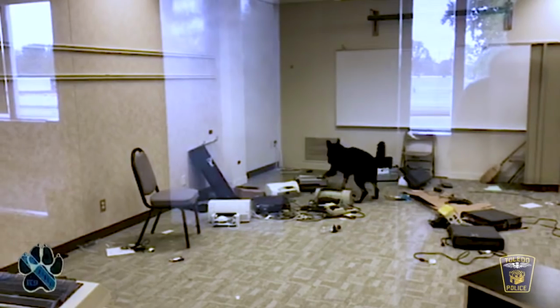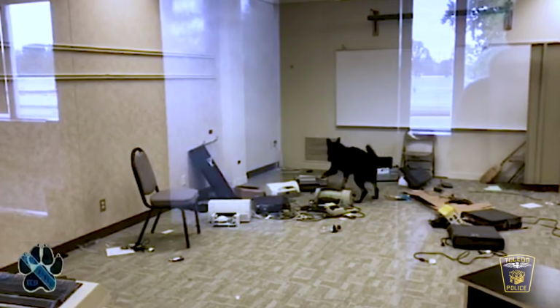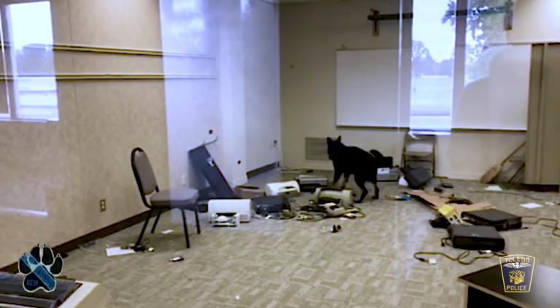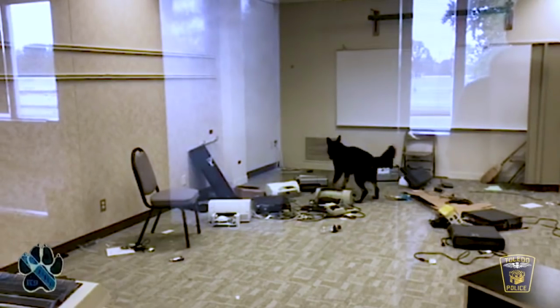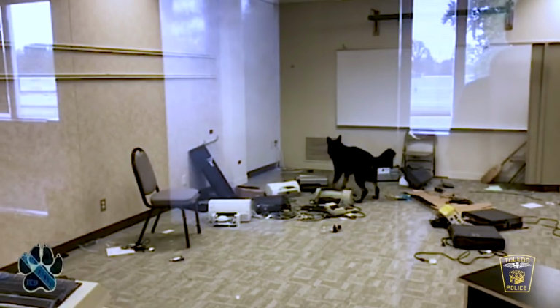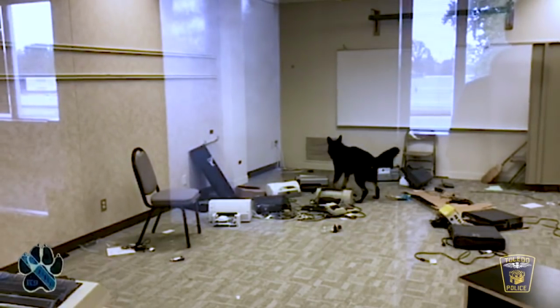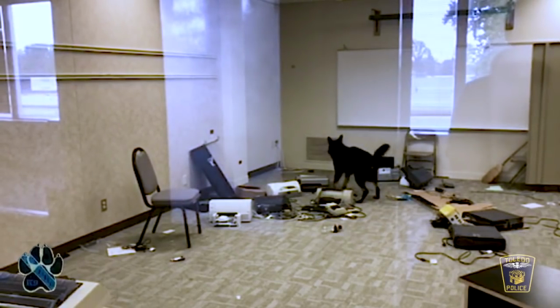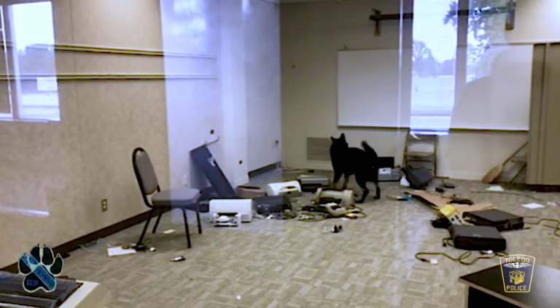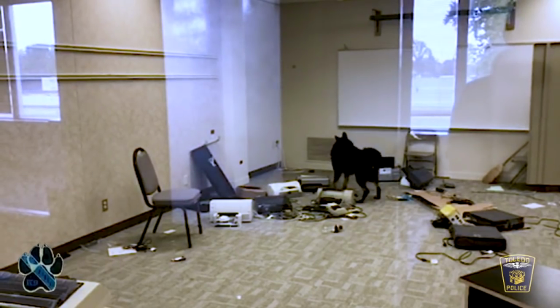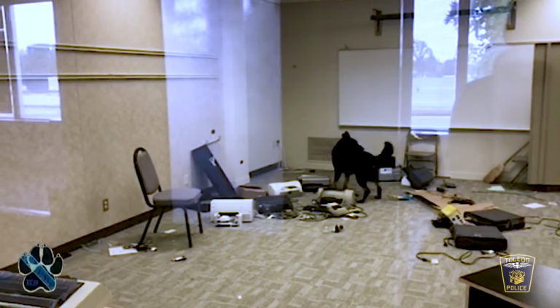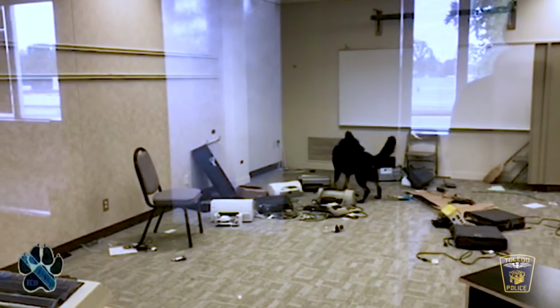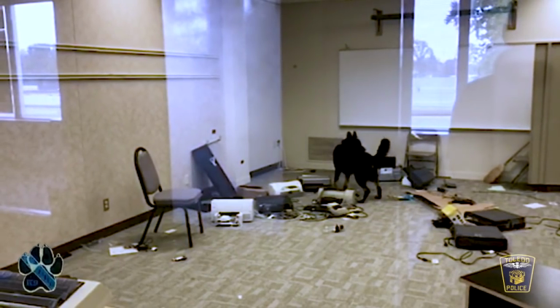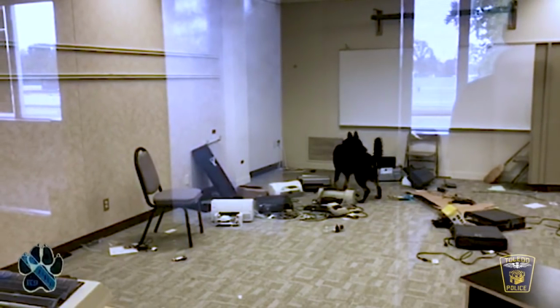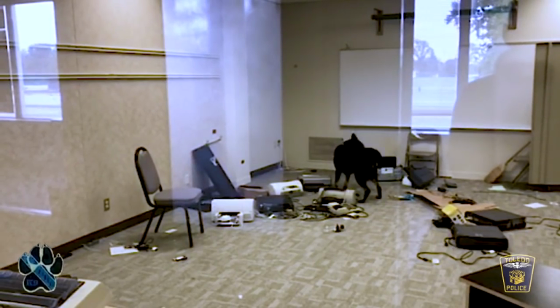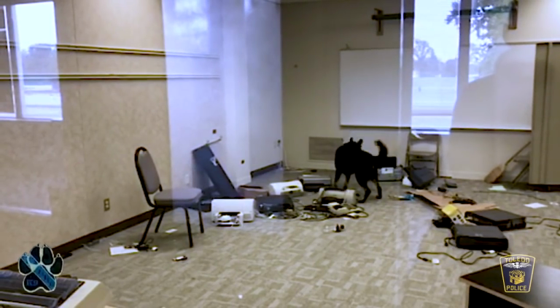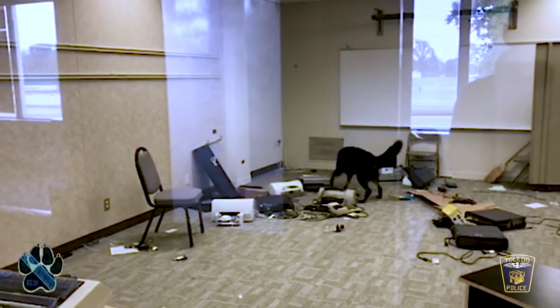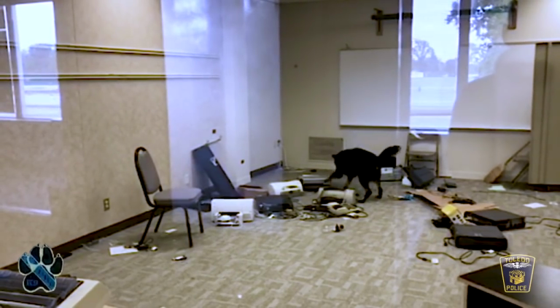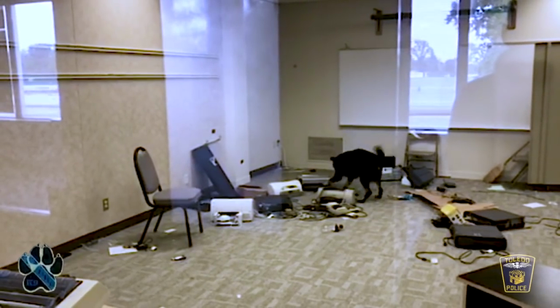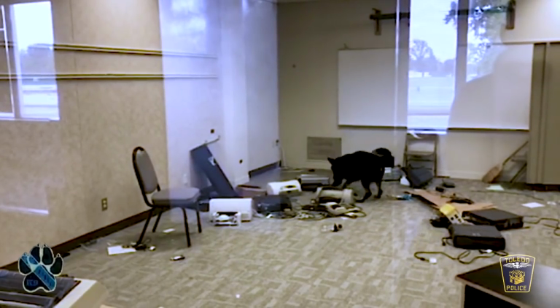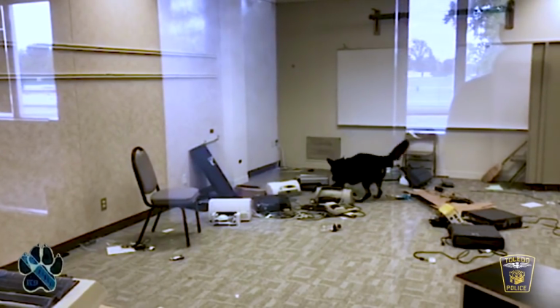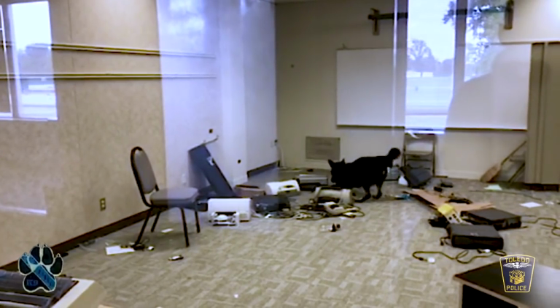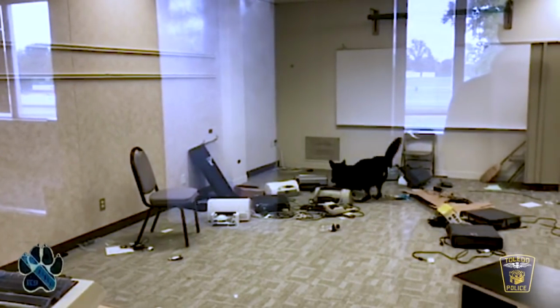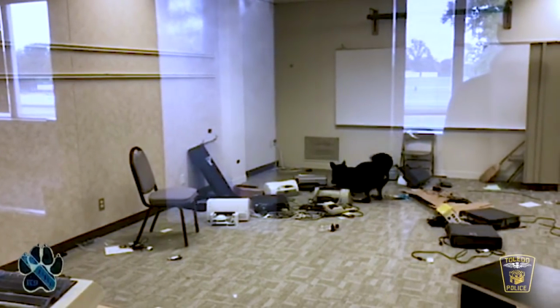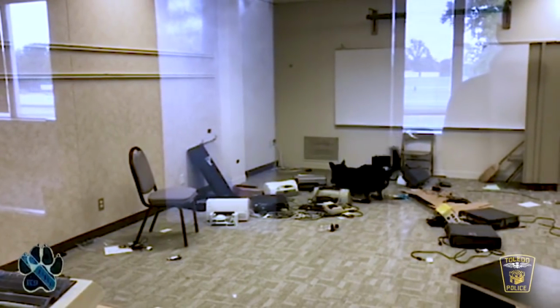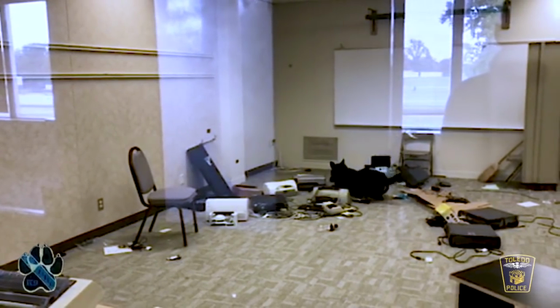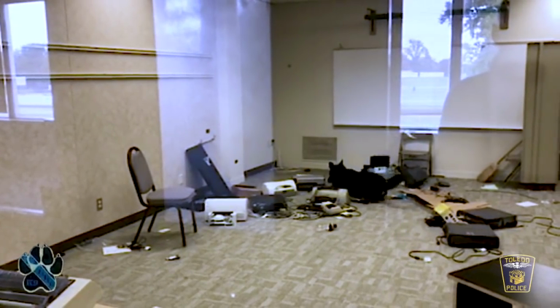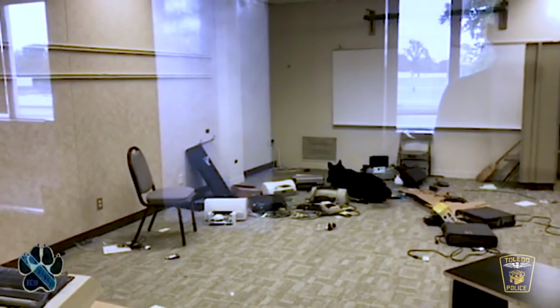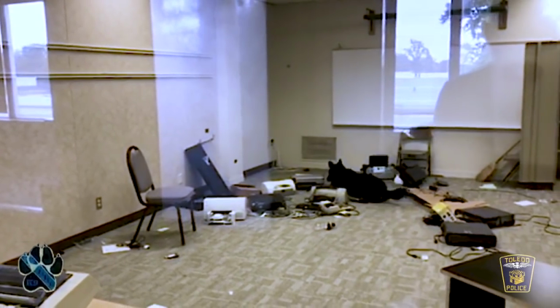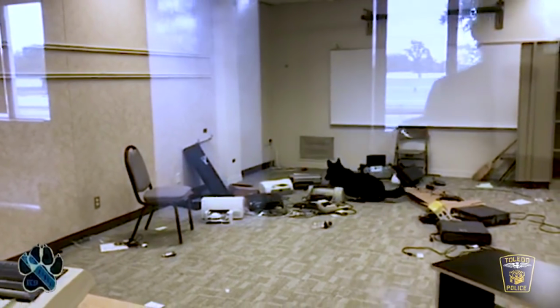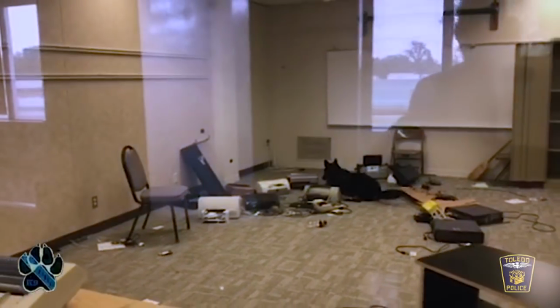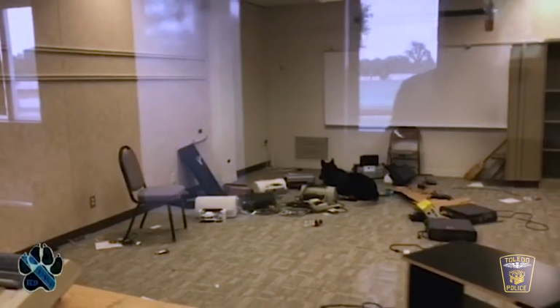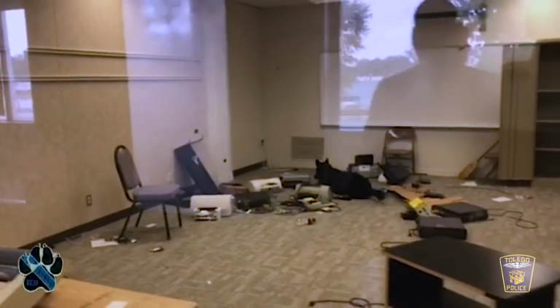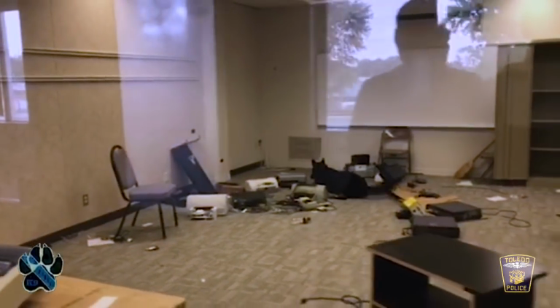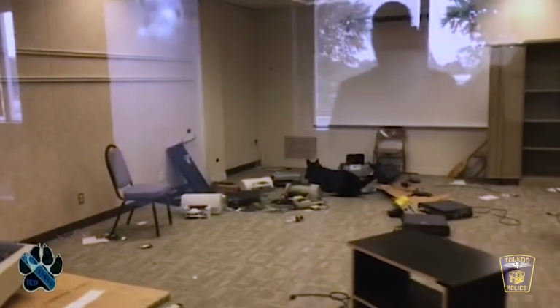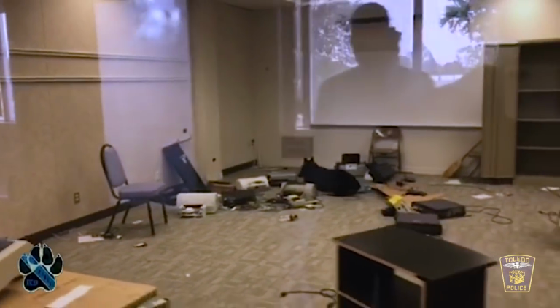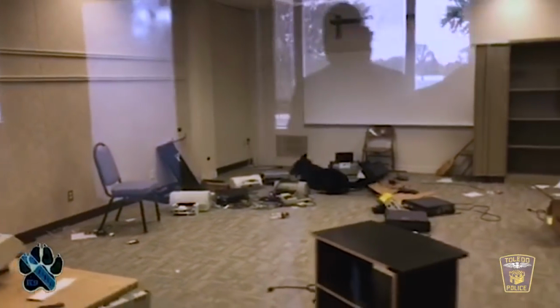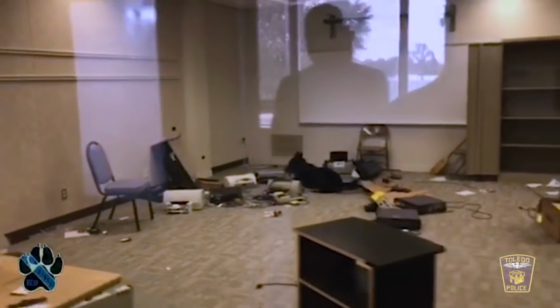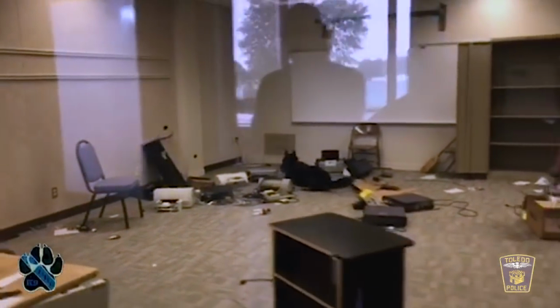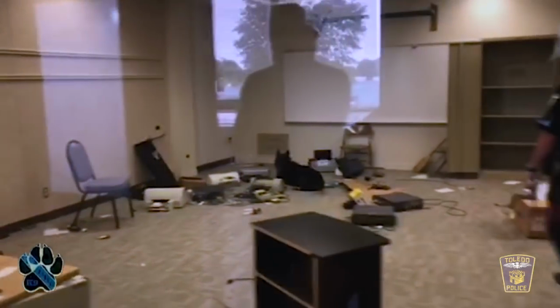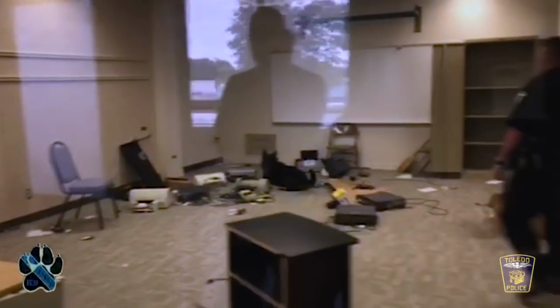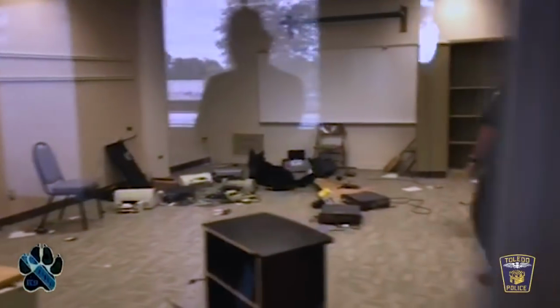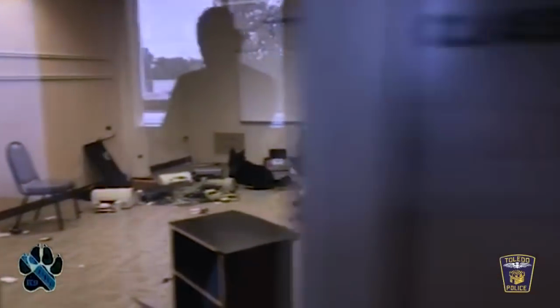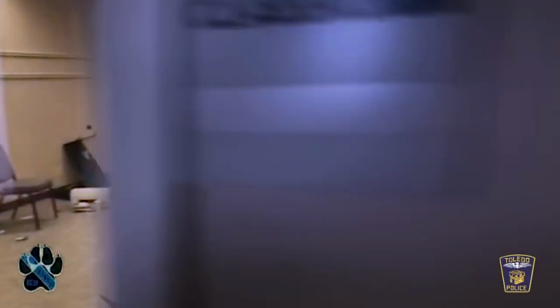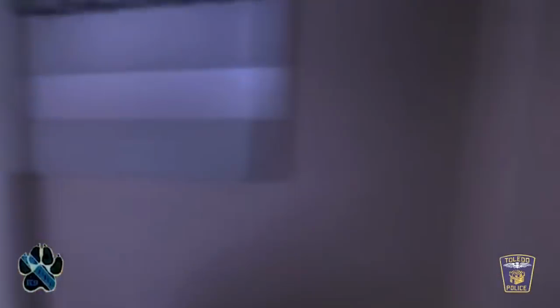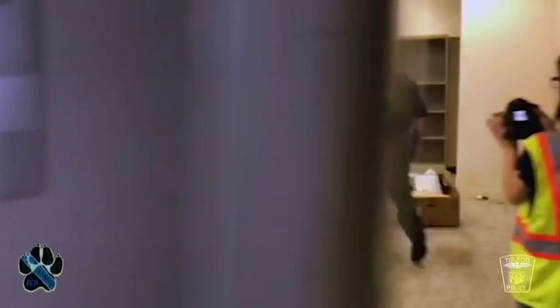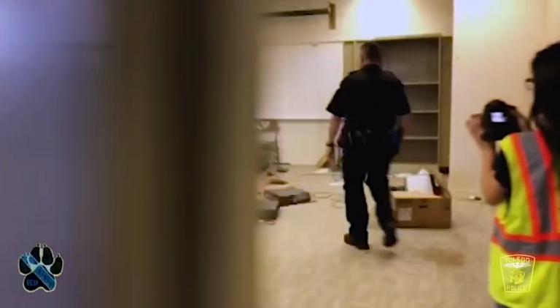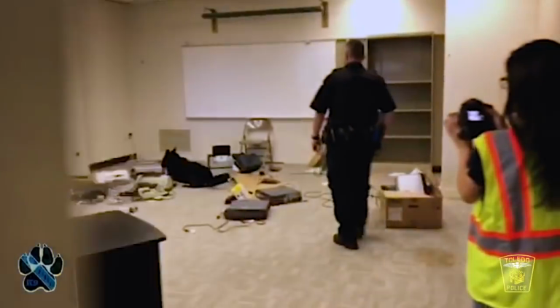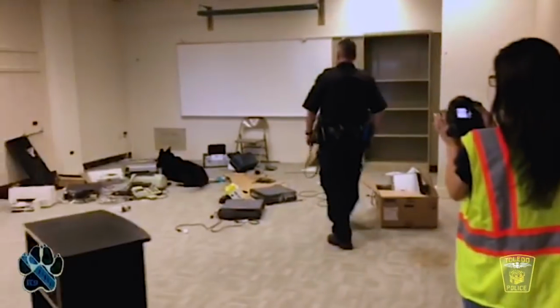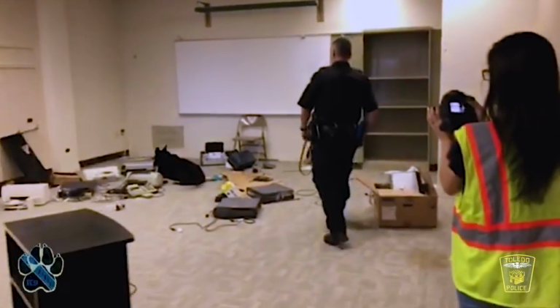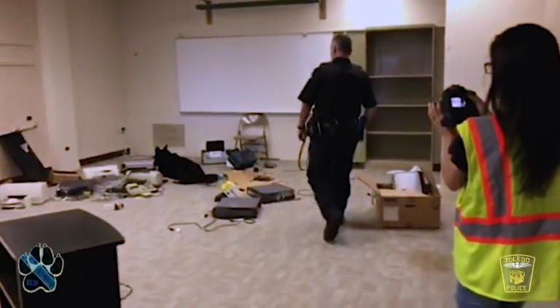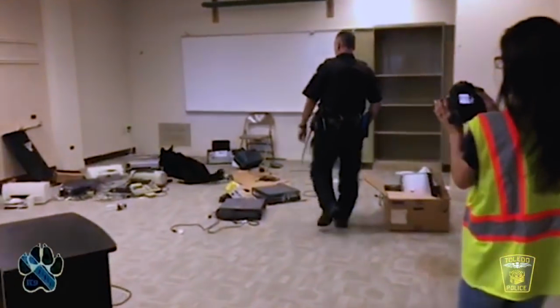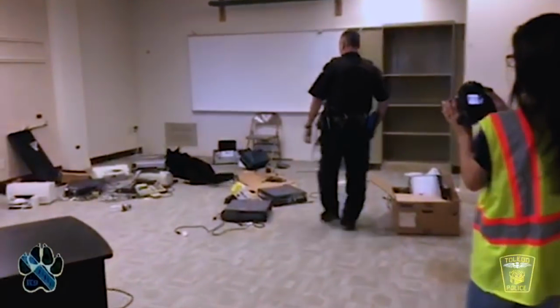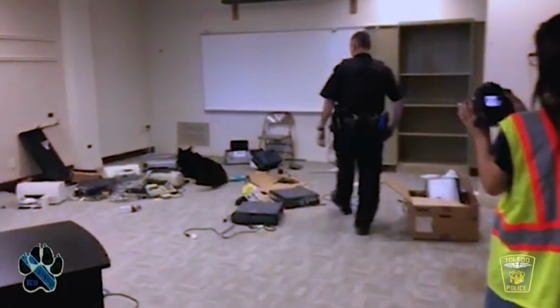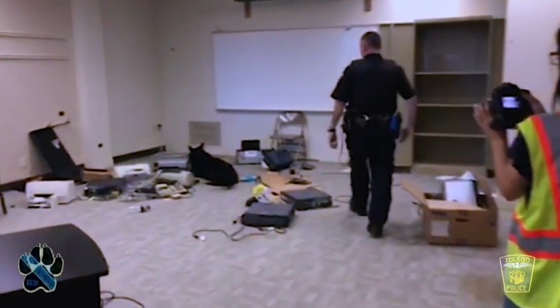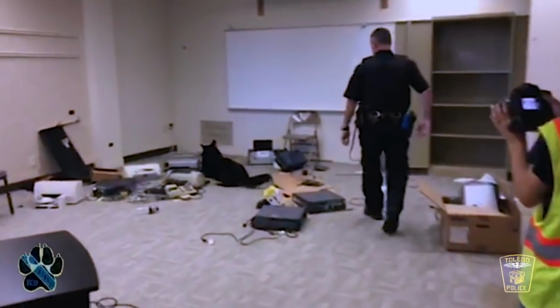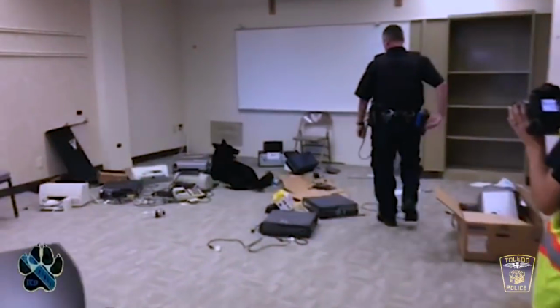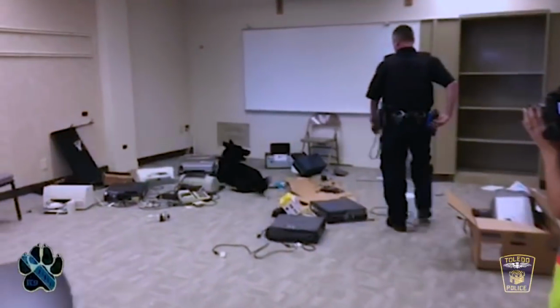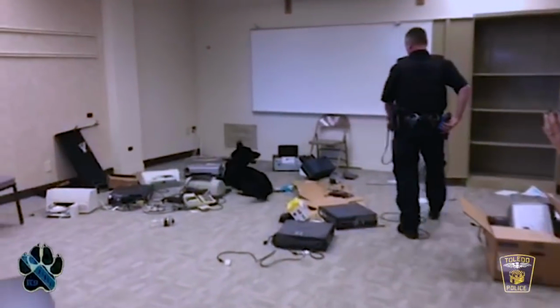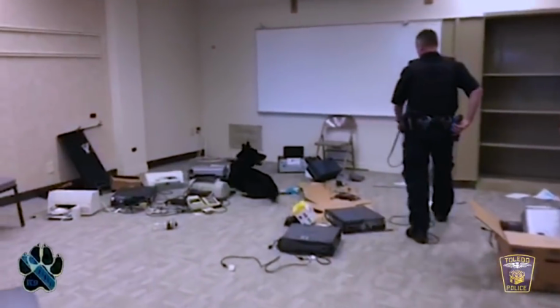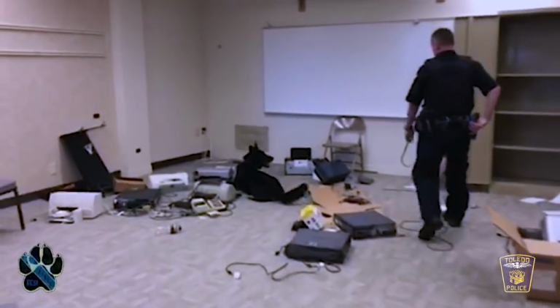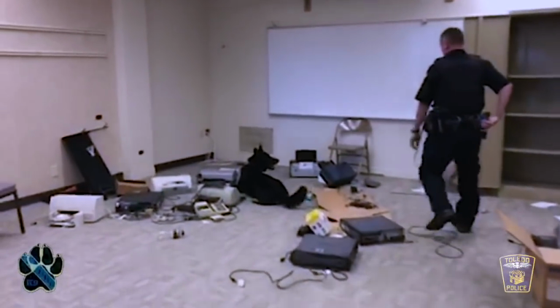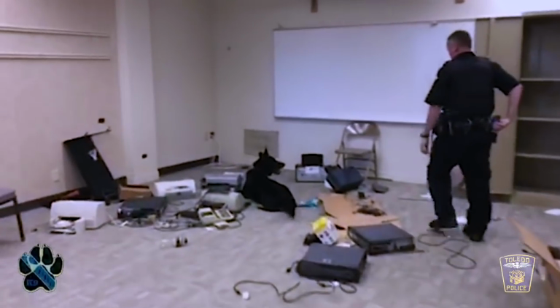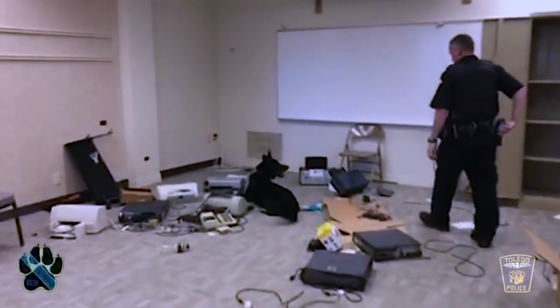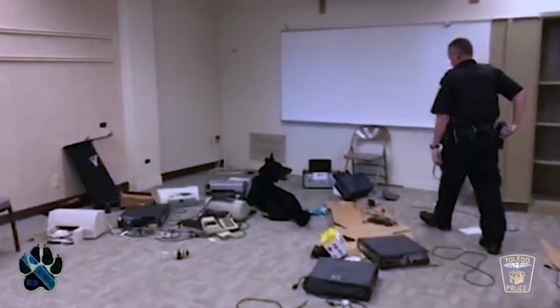I think that's a pretty good indication there's dope within what looks like a copier. That's what I'm looking for from the dog.